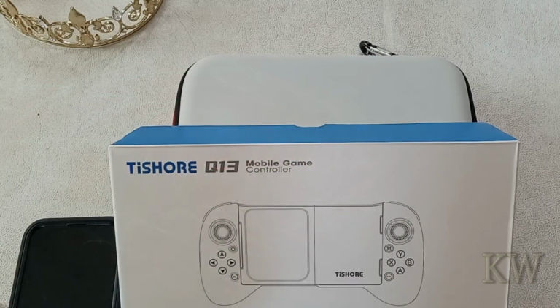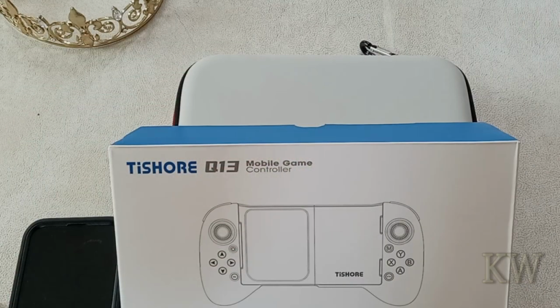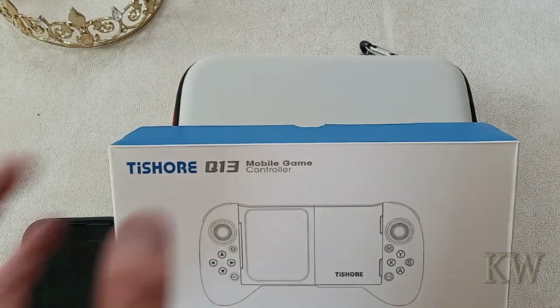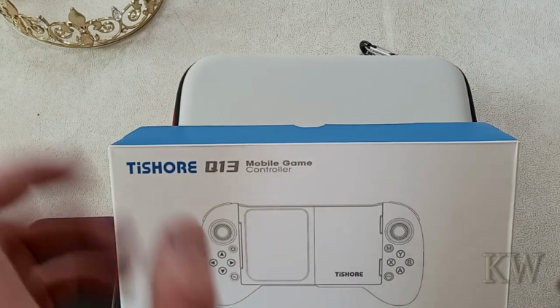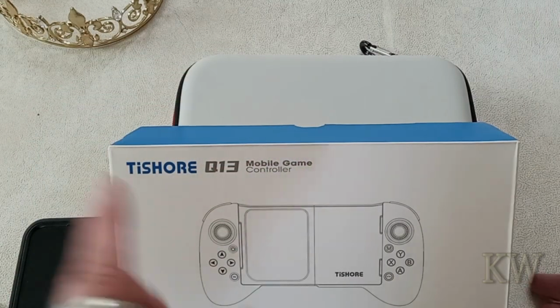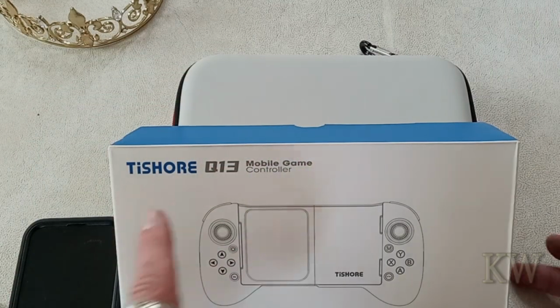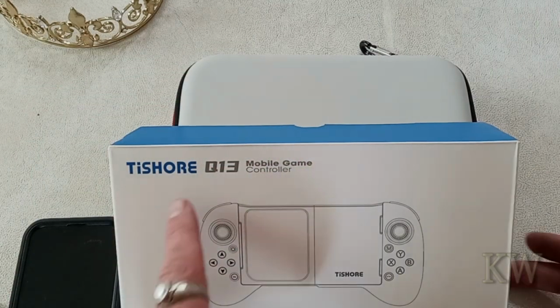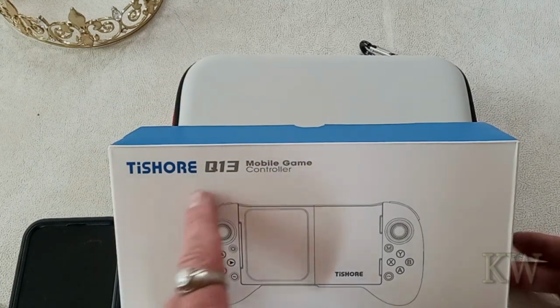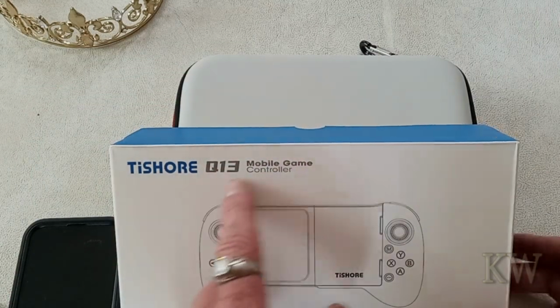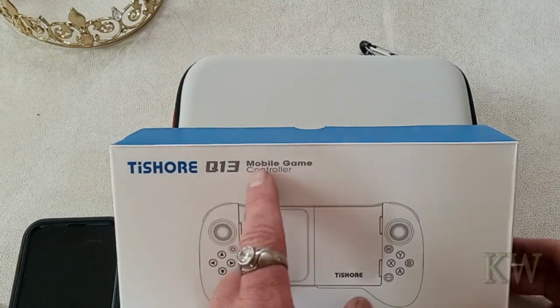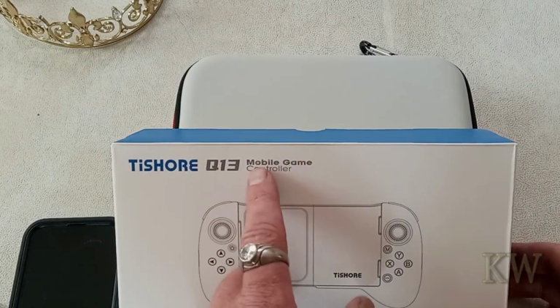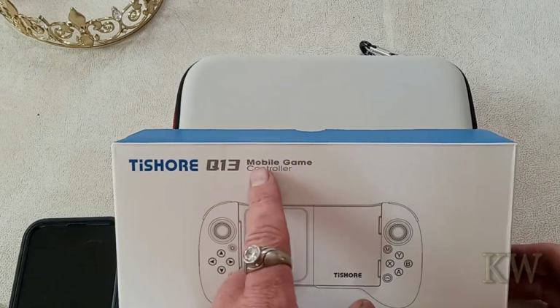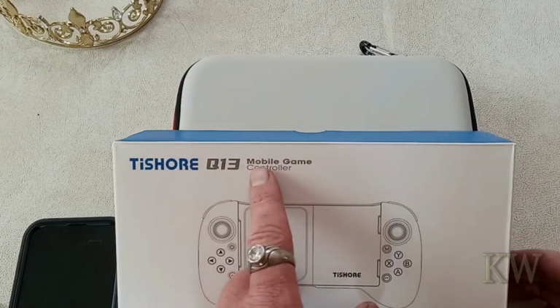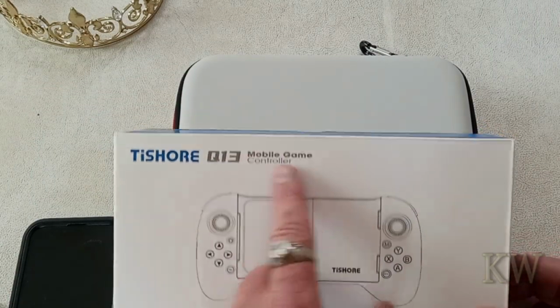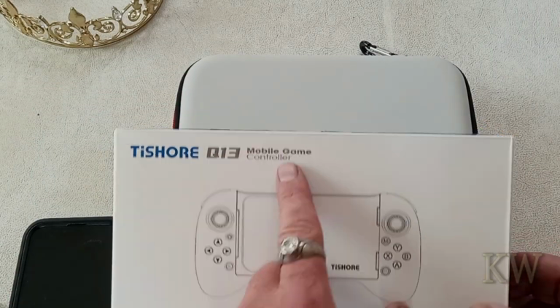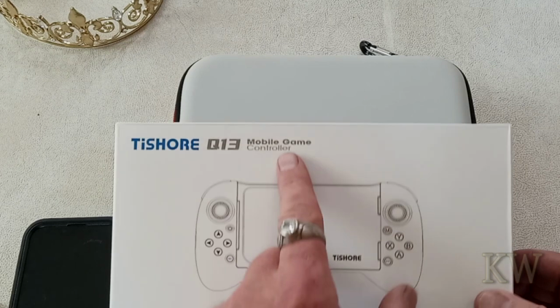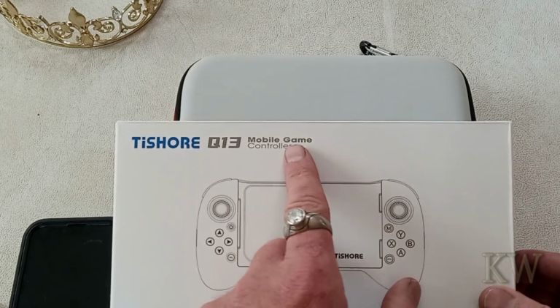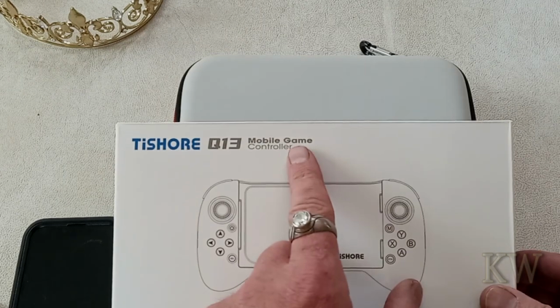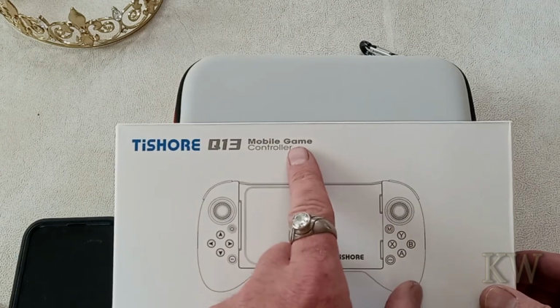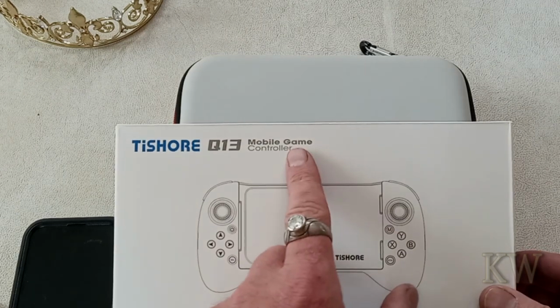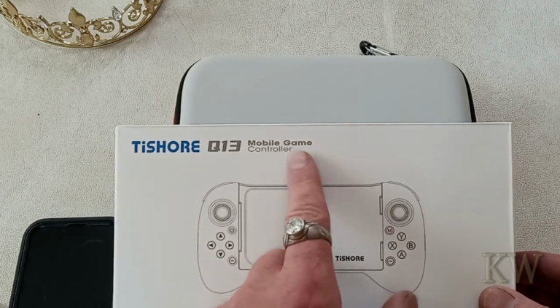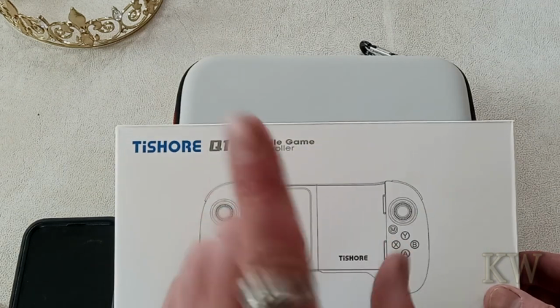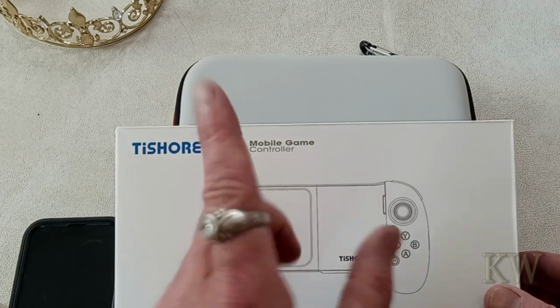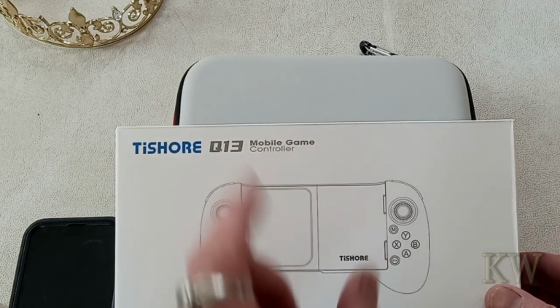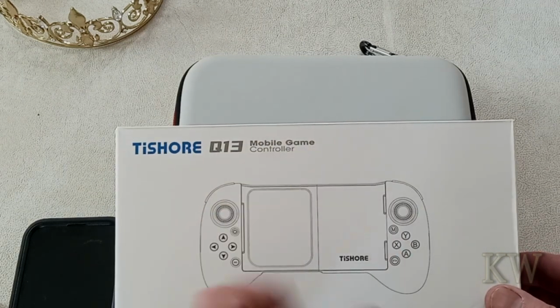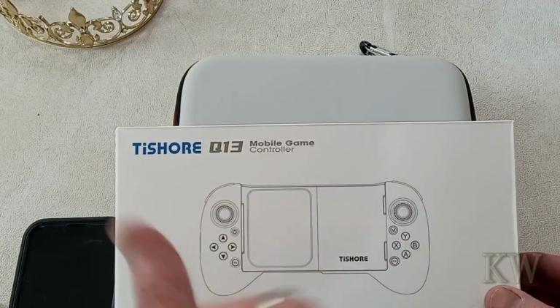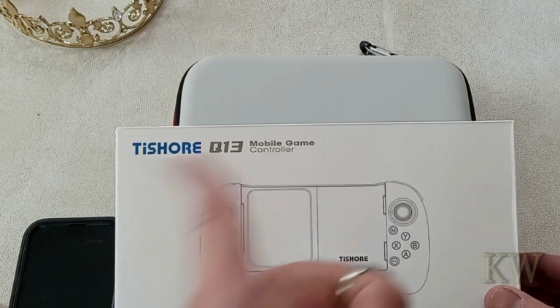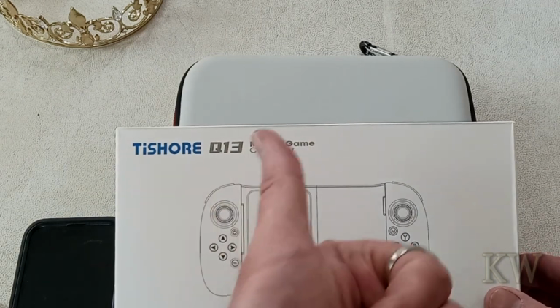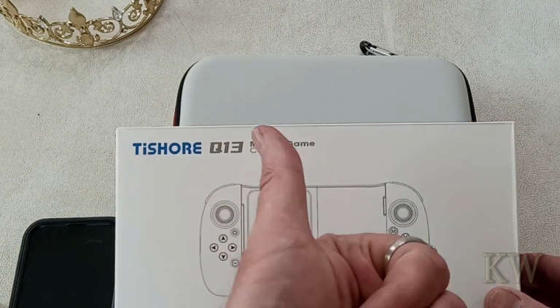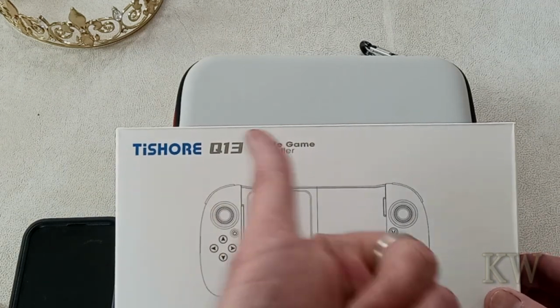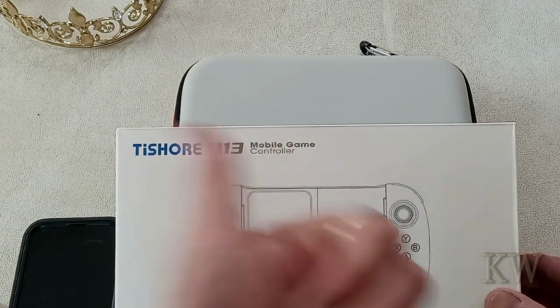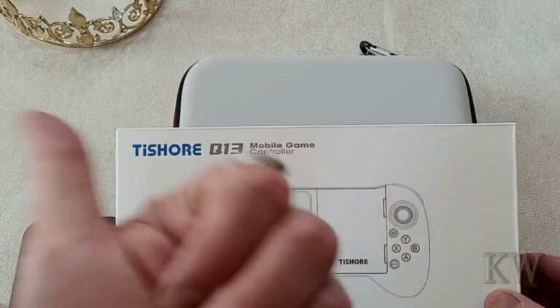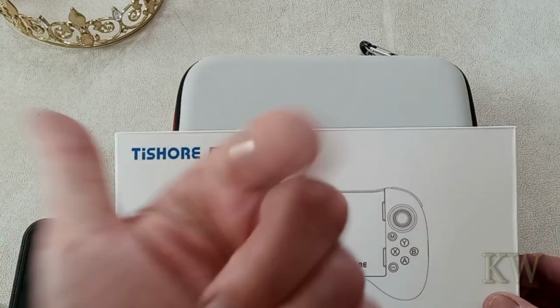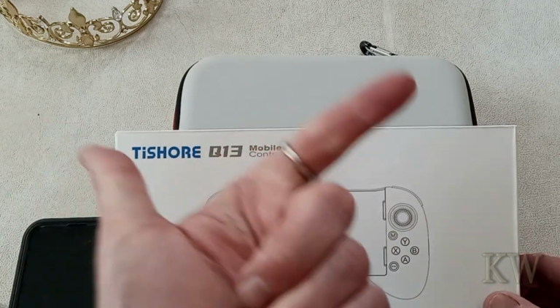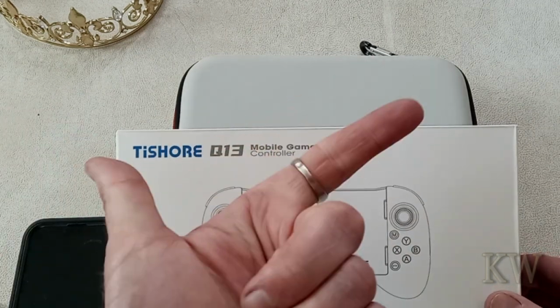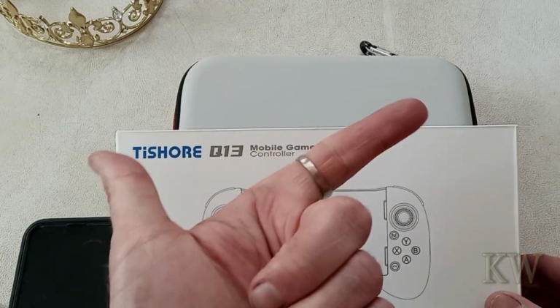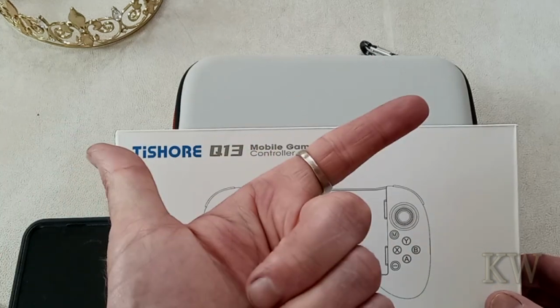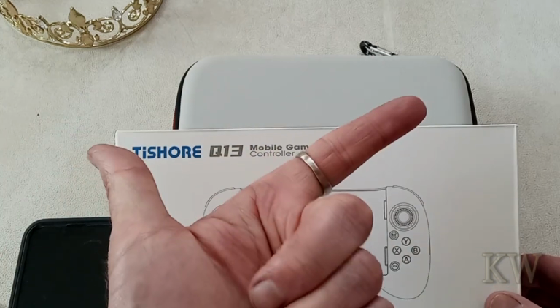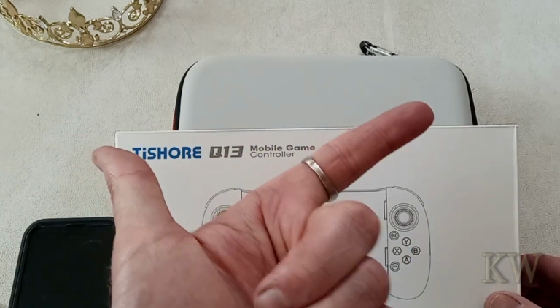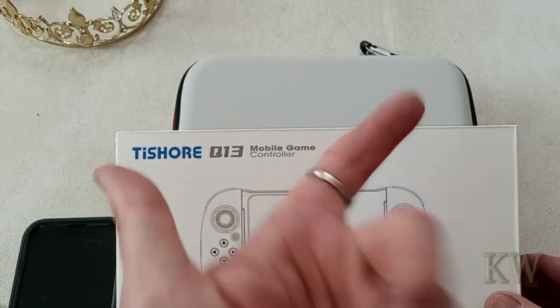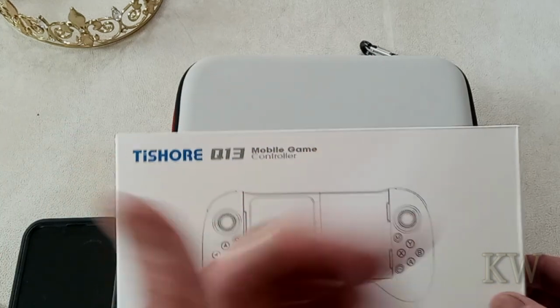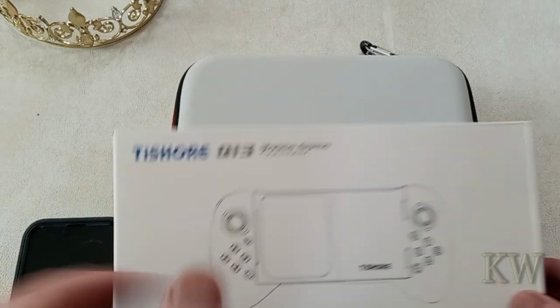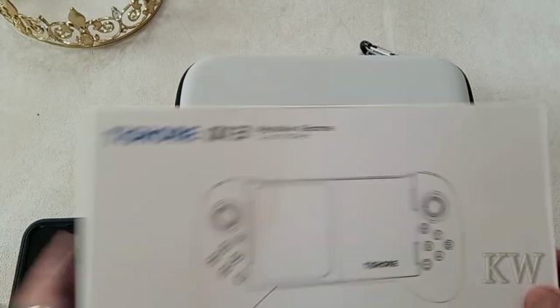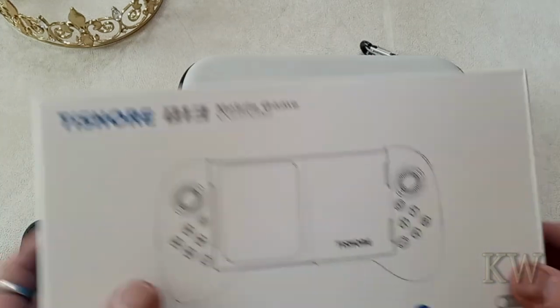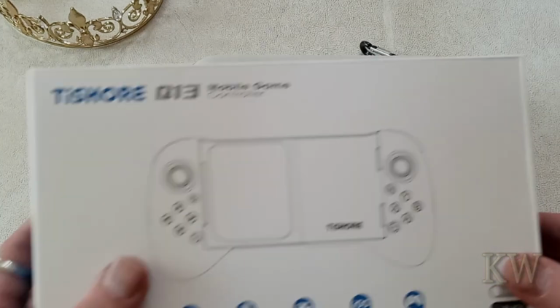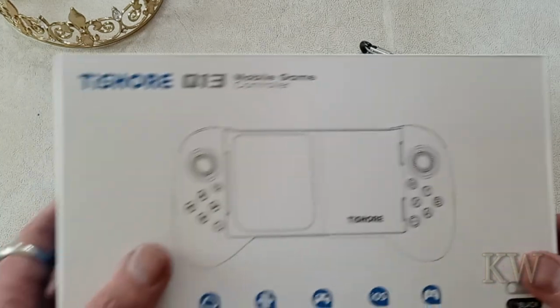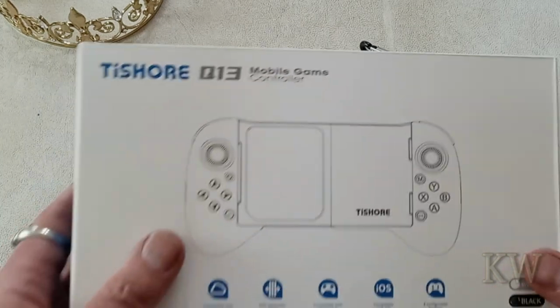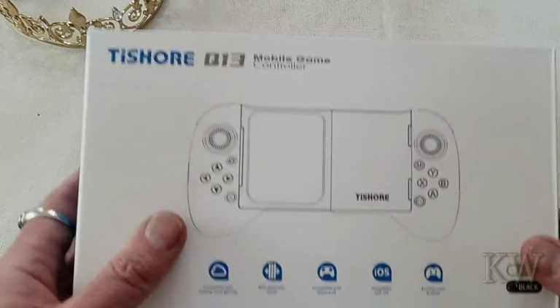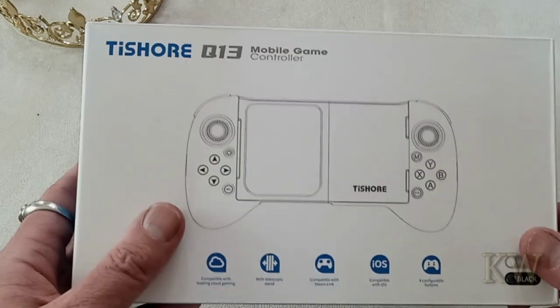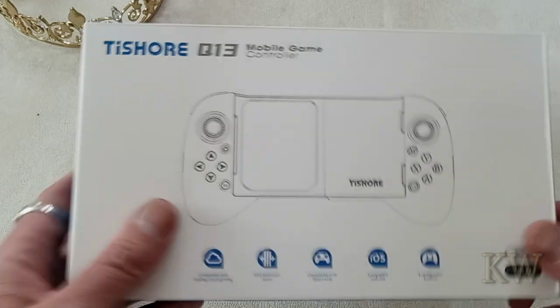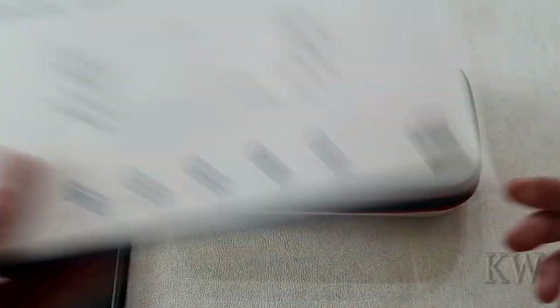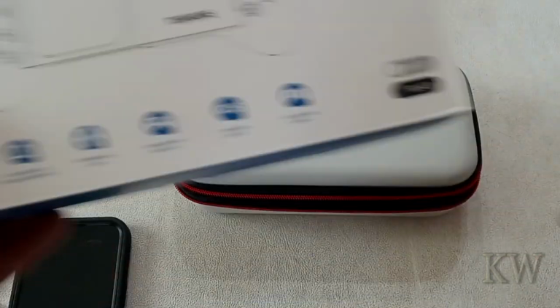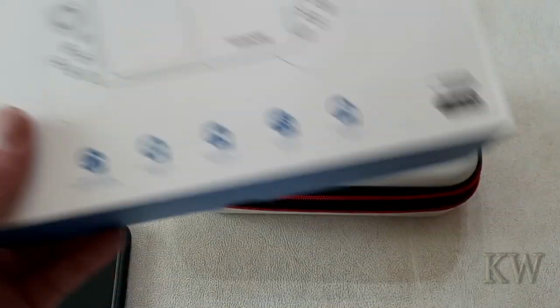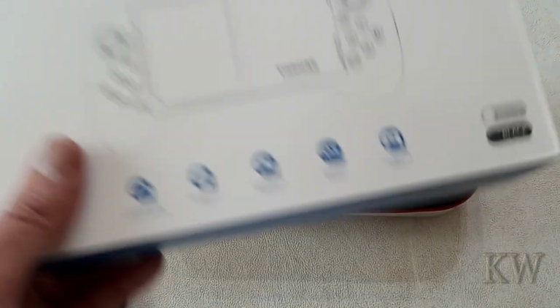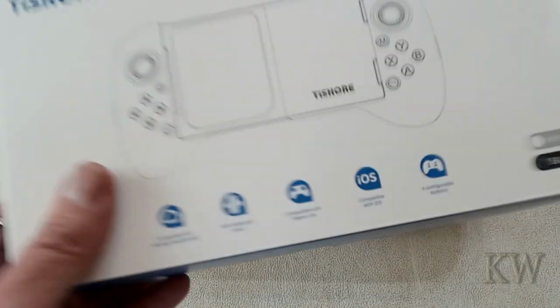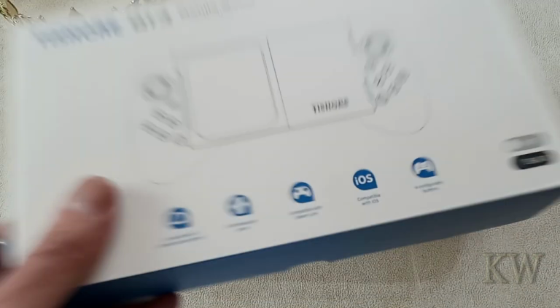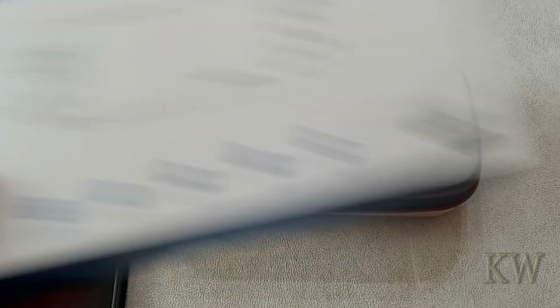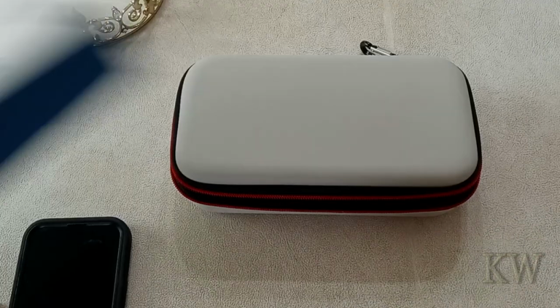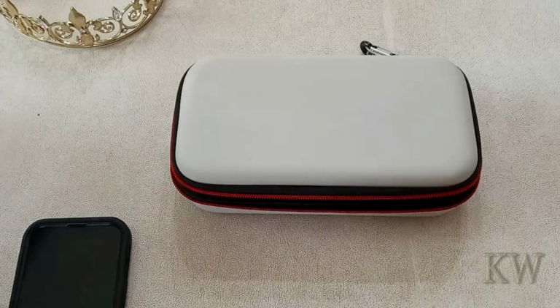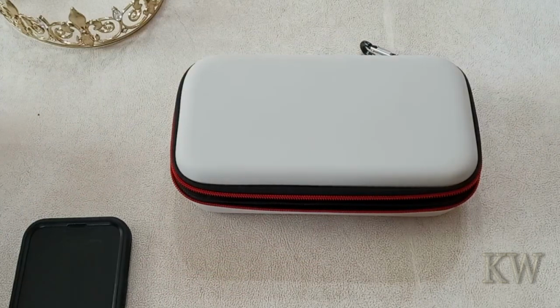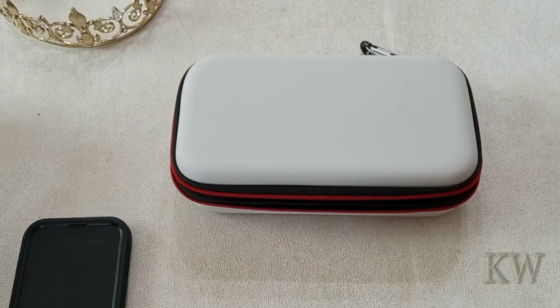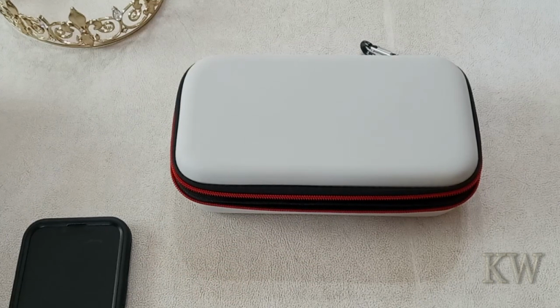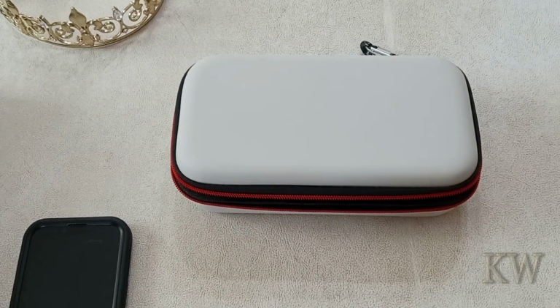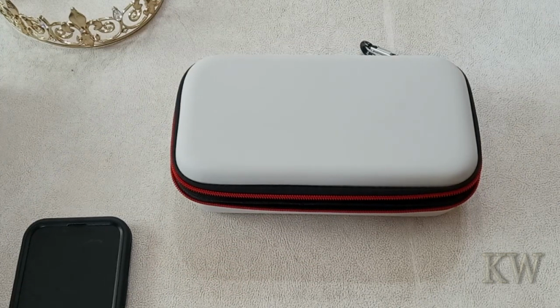So today we have the T-Shore Q13 mobile game controller. I'm going to show you how to connect to it and play some games on it. Really neat device. If you don't have one of these, pick it up. Kind of cool.